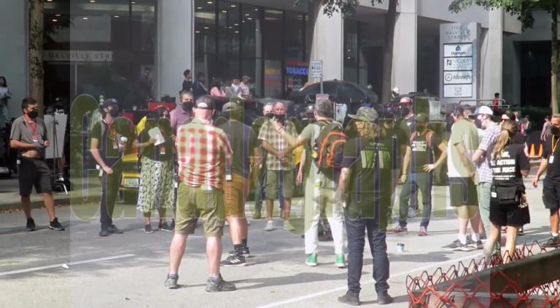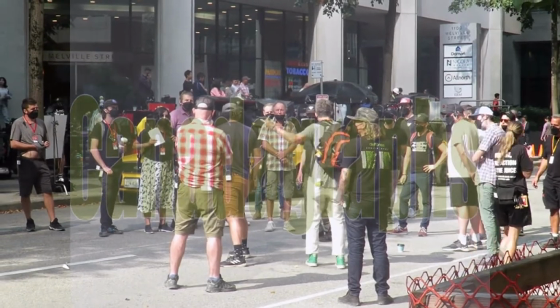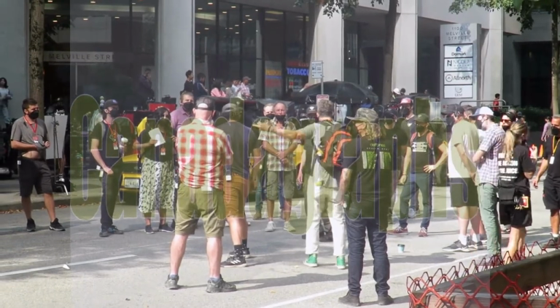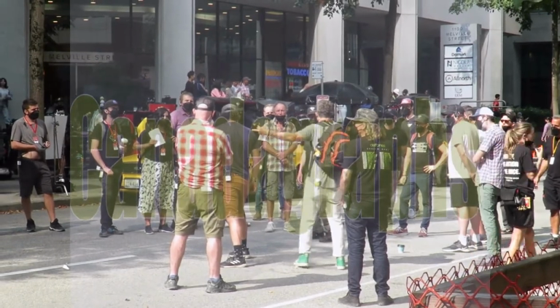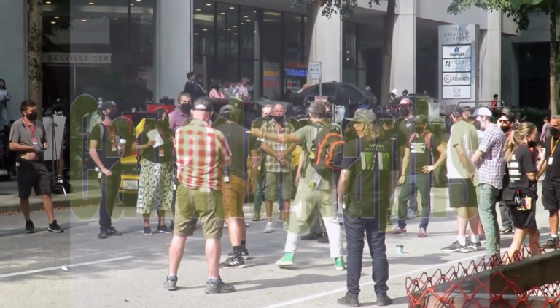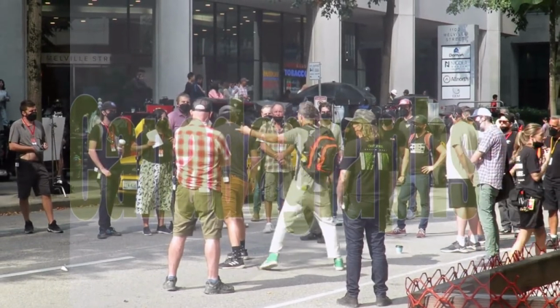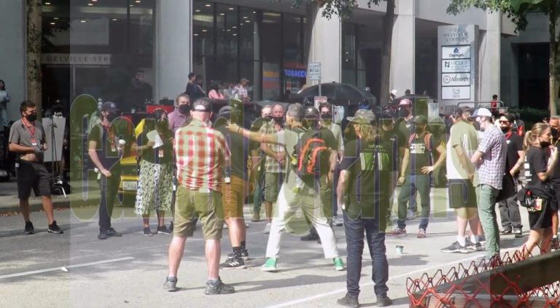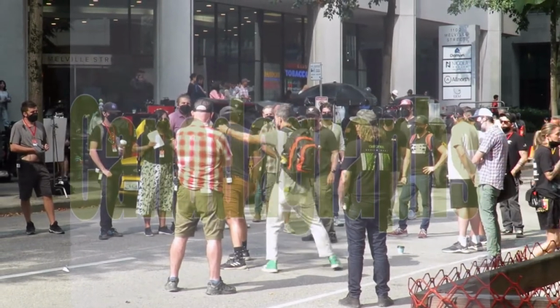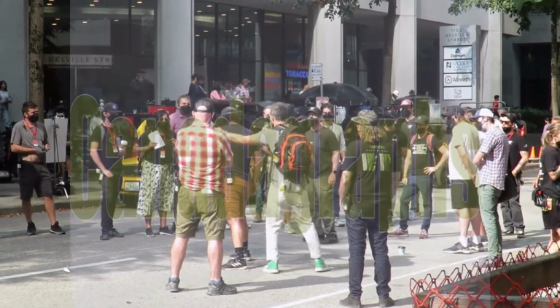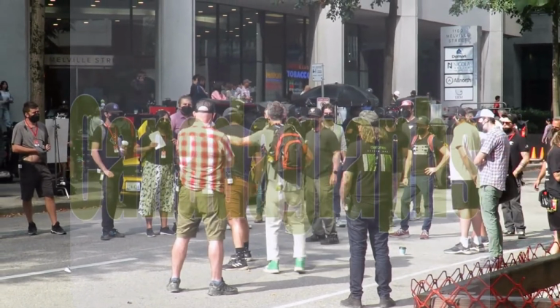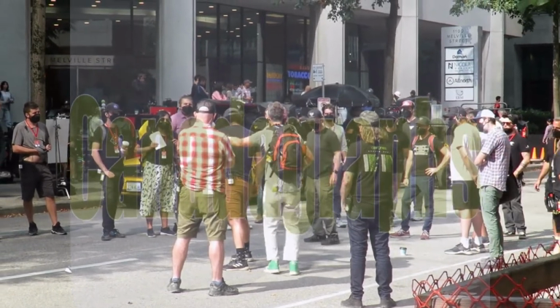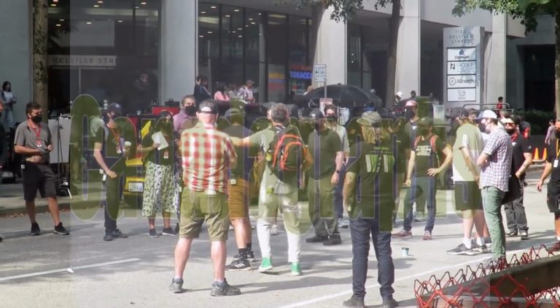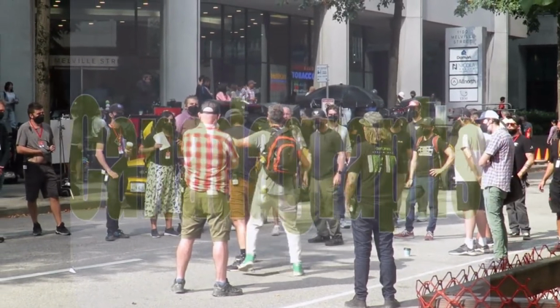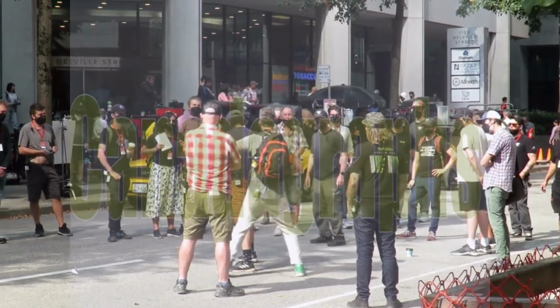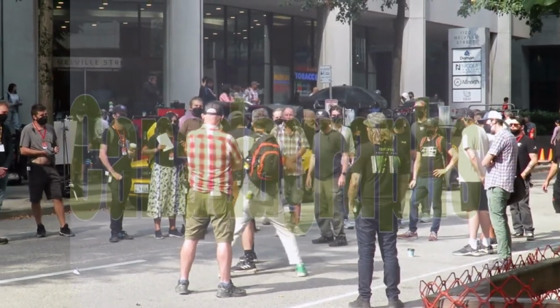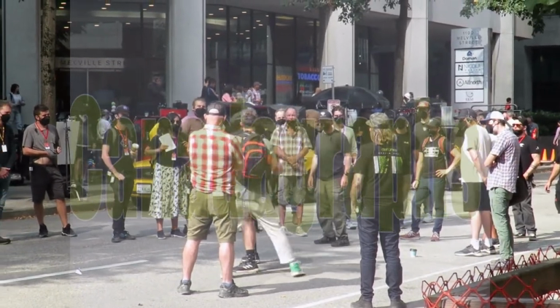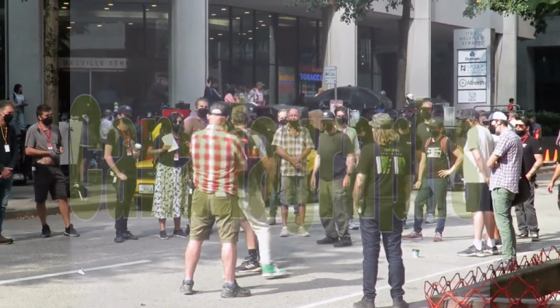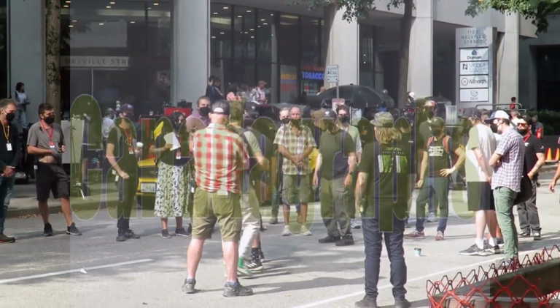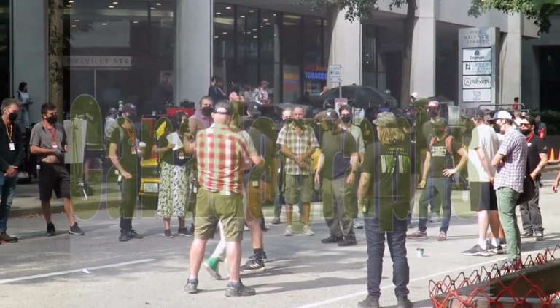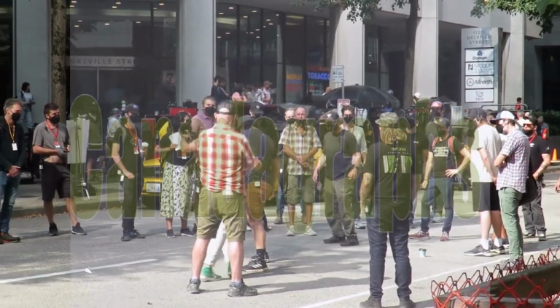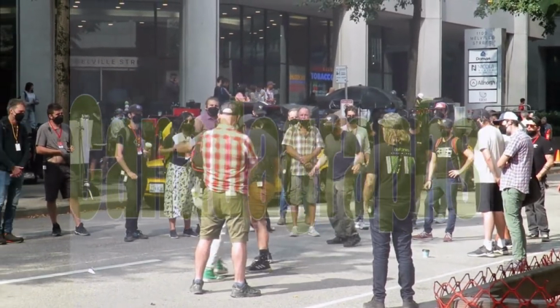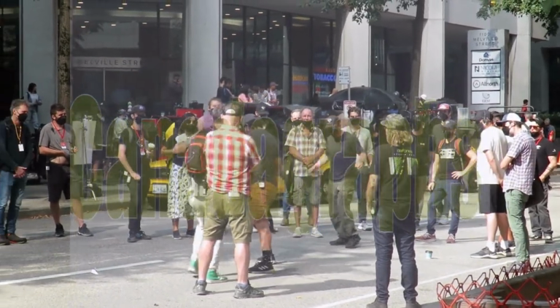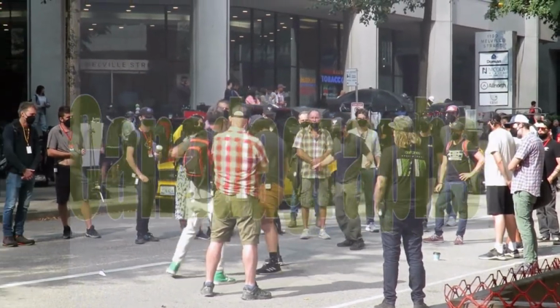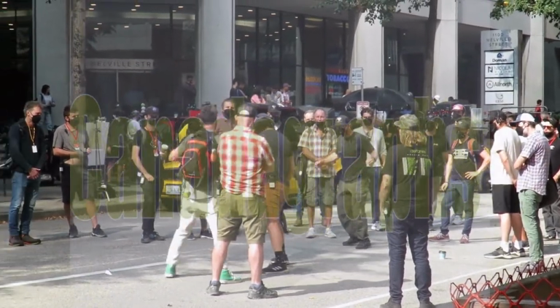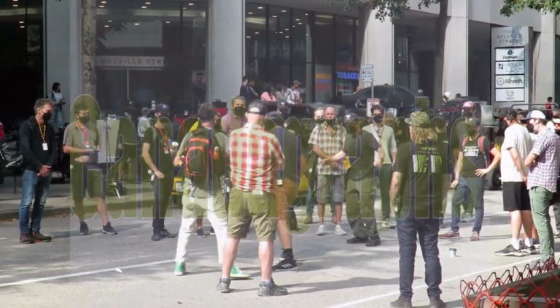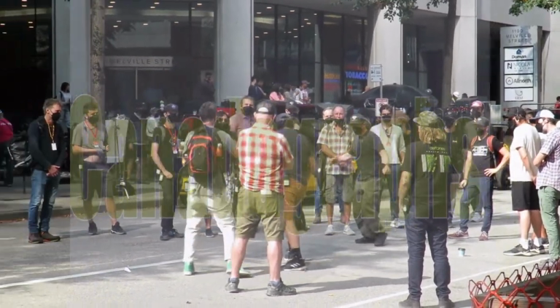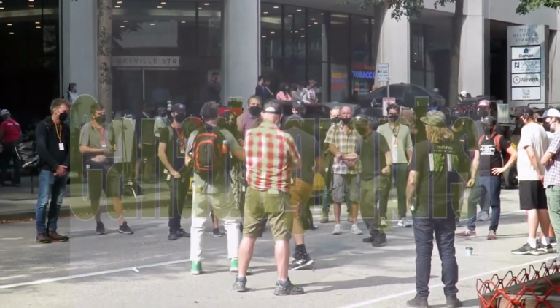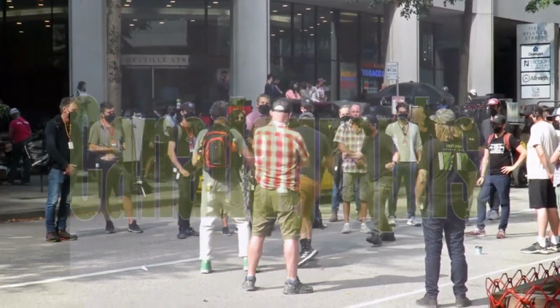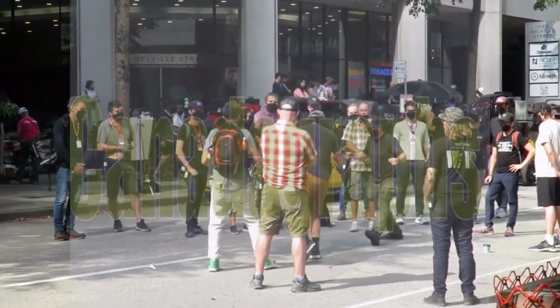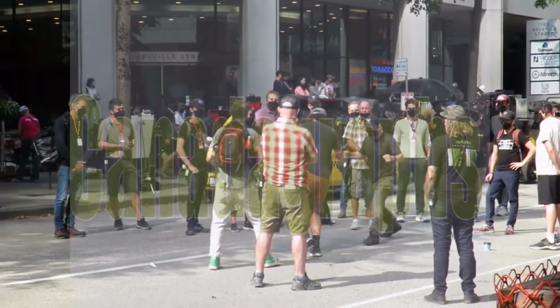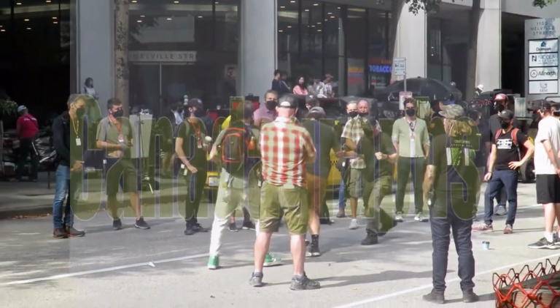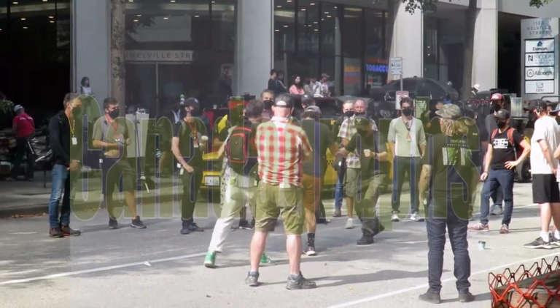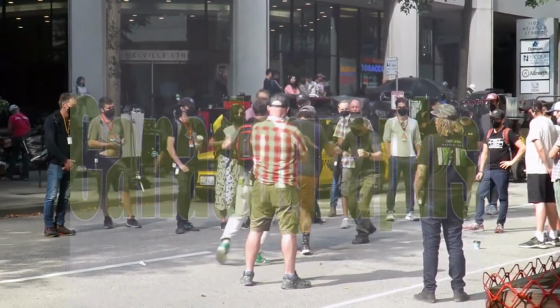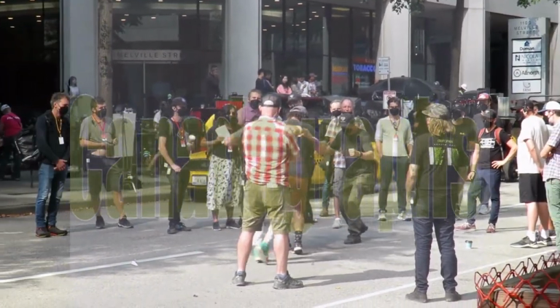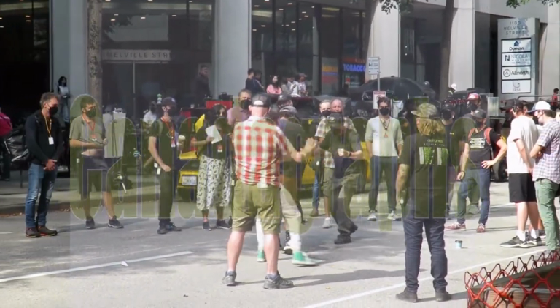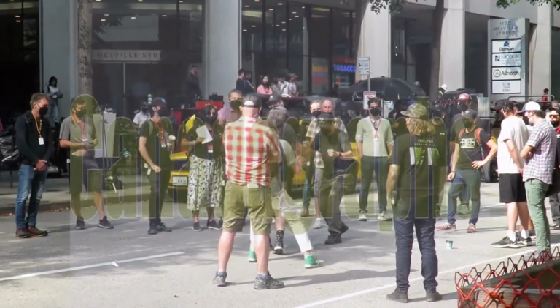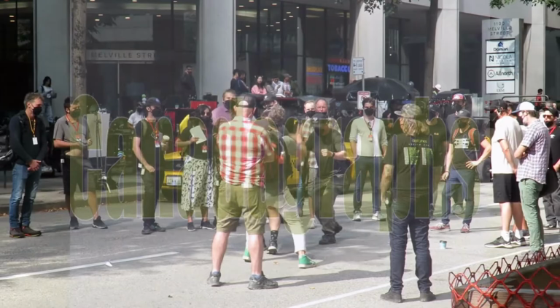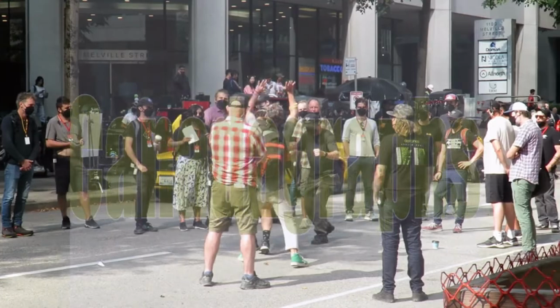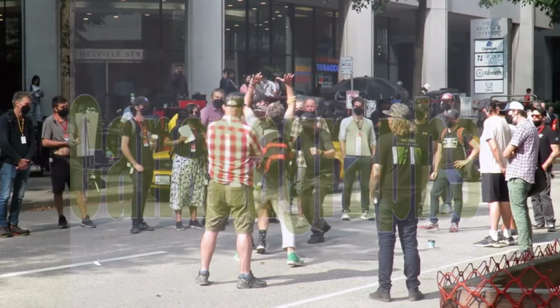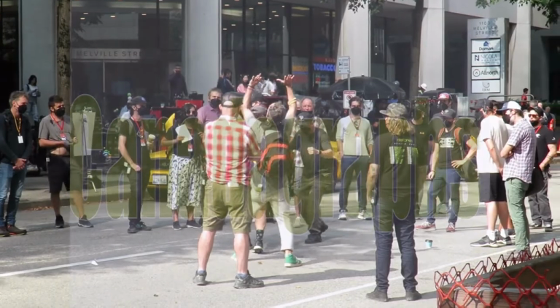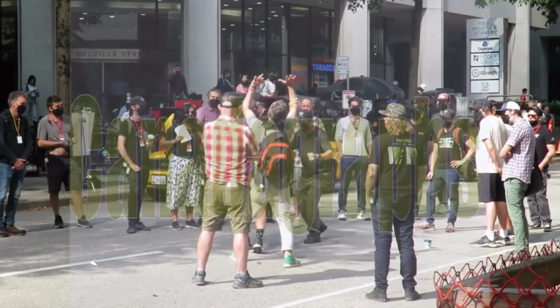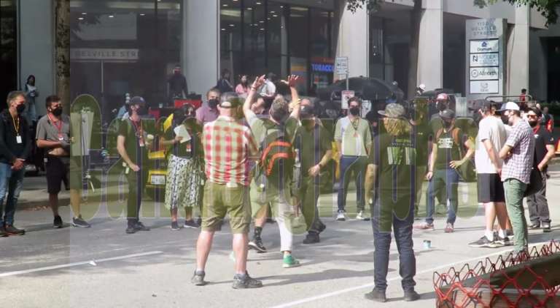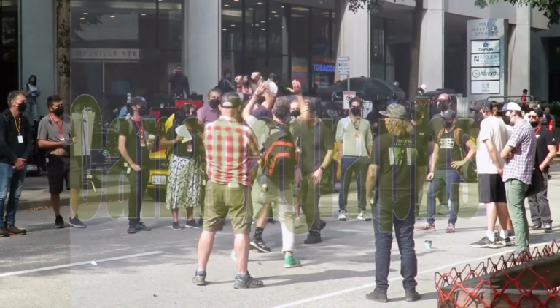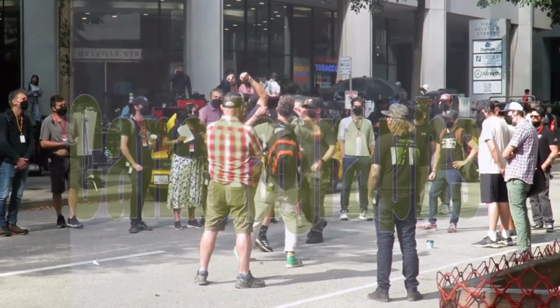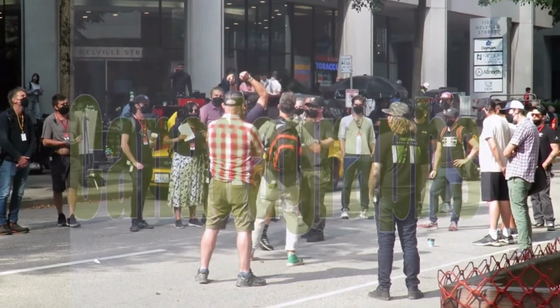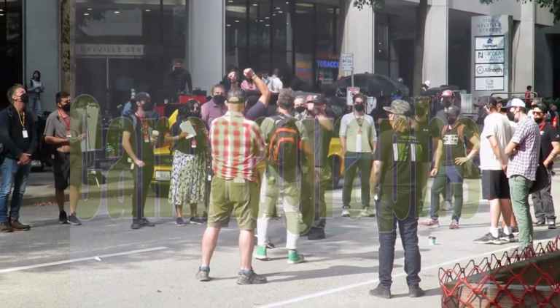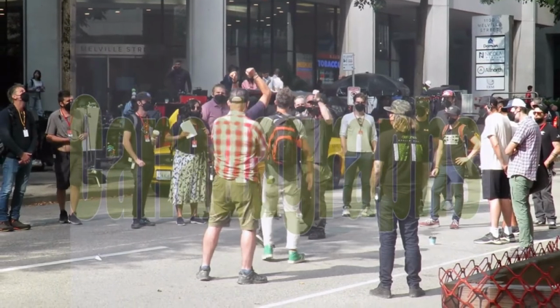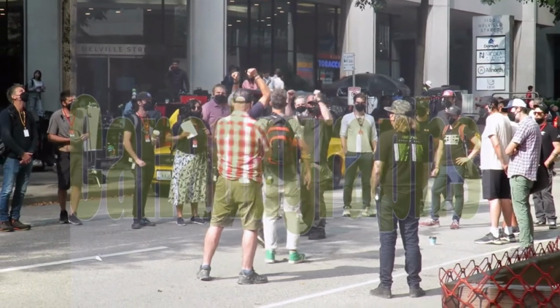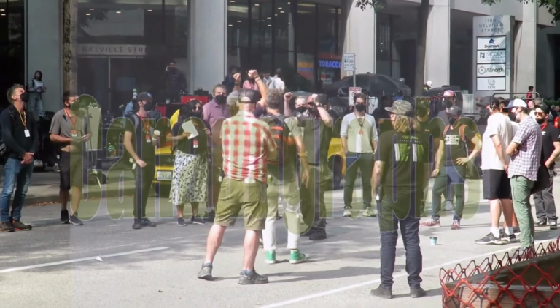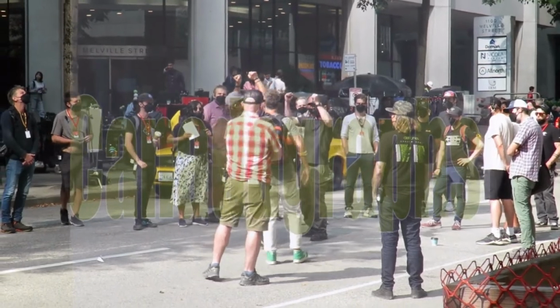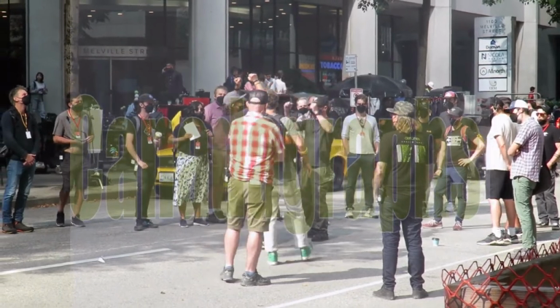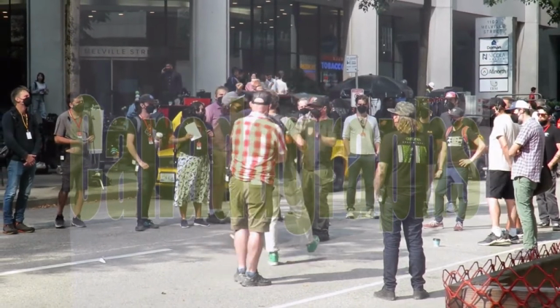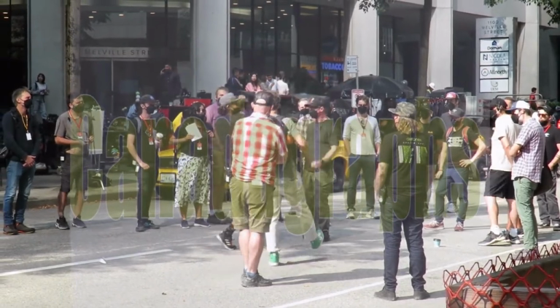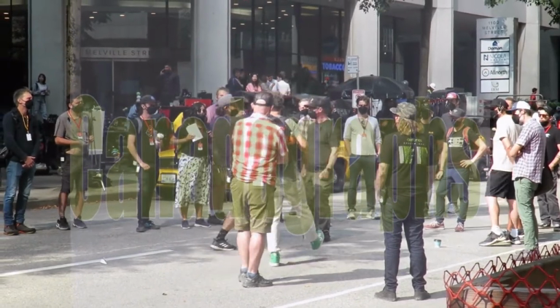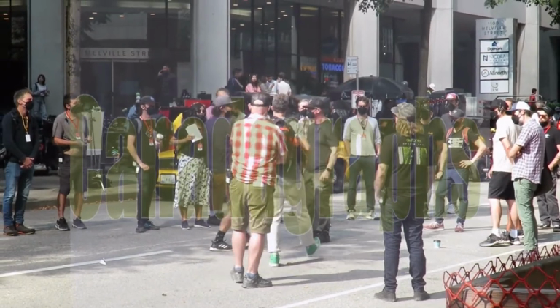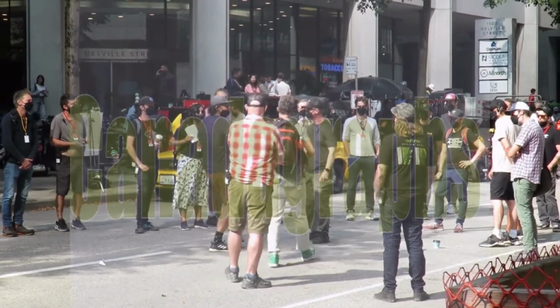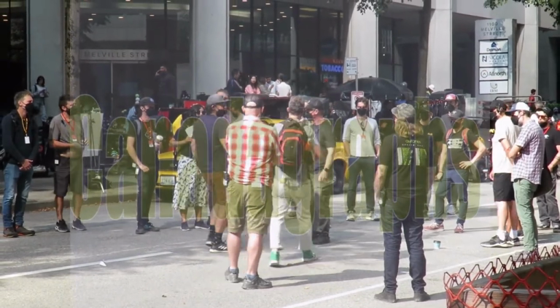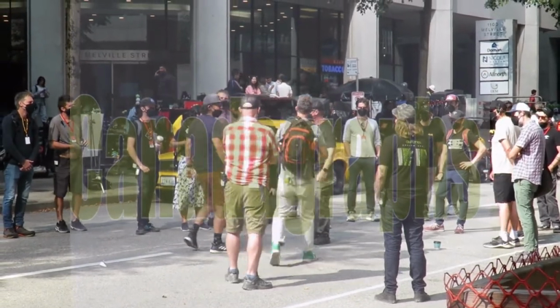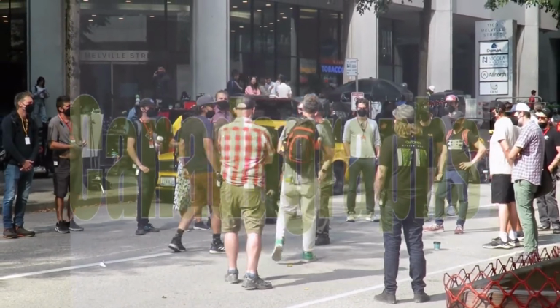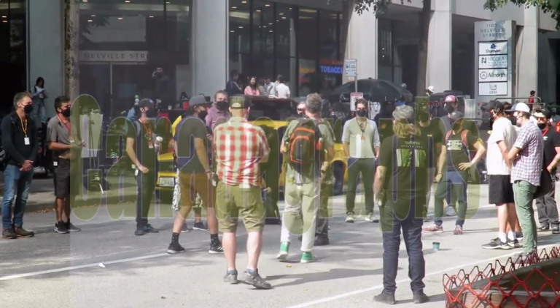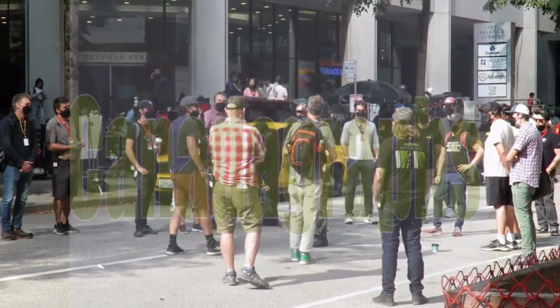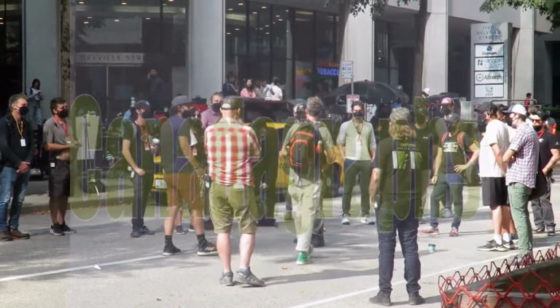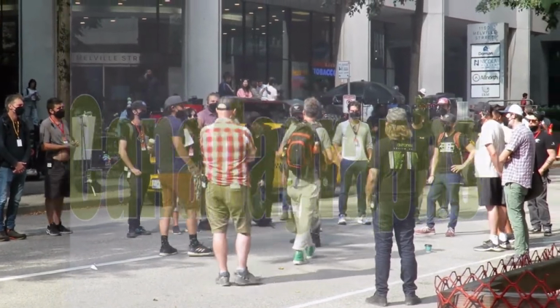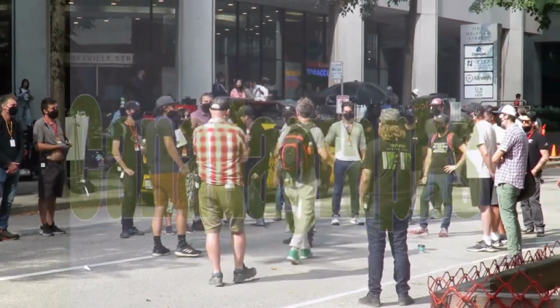This is before they even started filming. He's out there explaining to them, this is how I want you to move, this is what happens in this scene, etc.